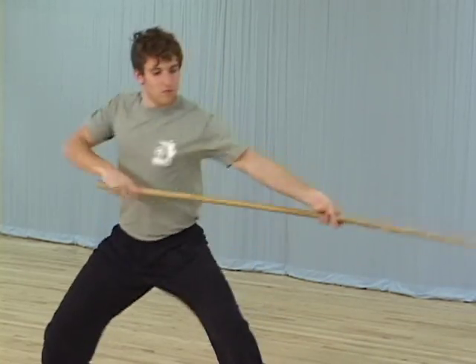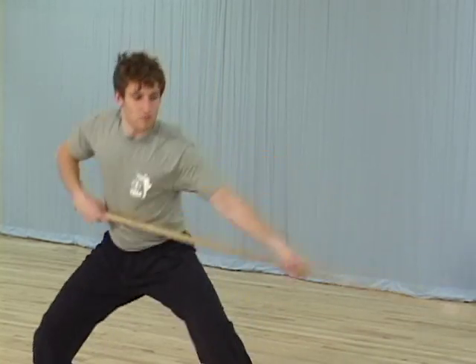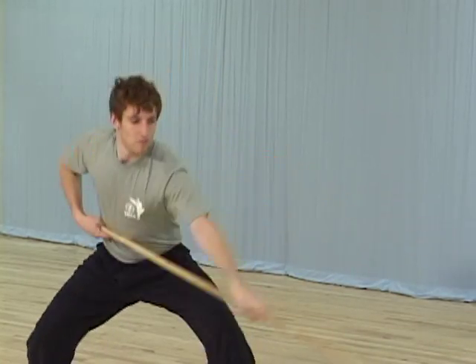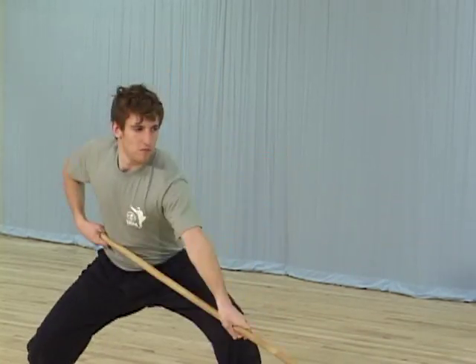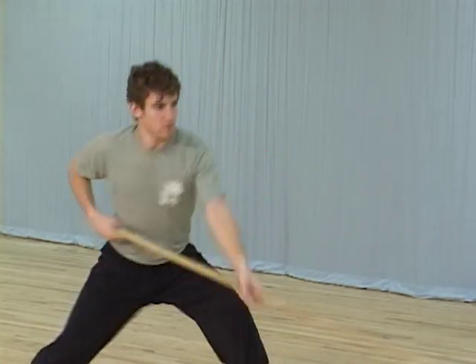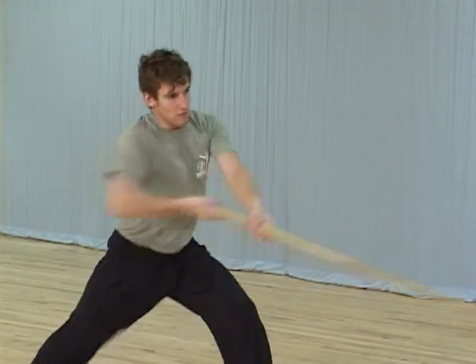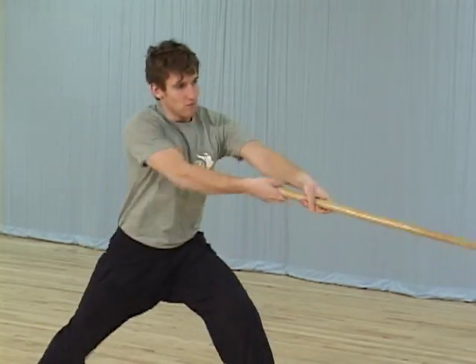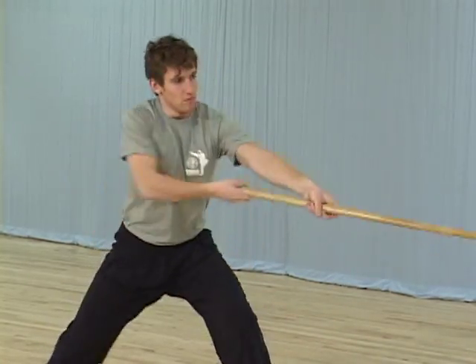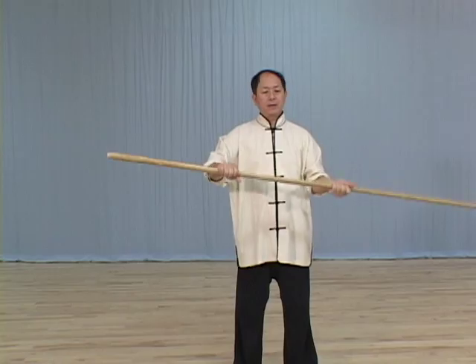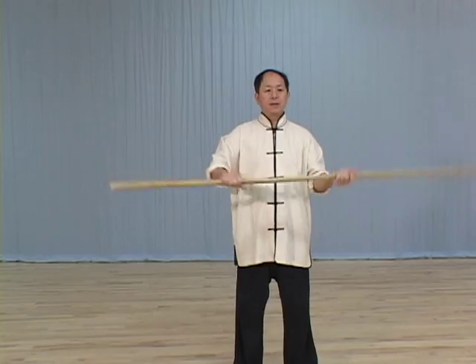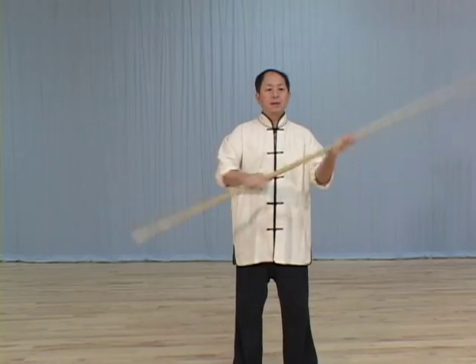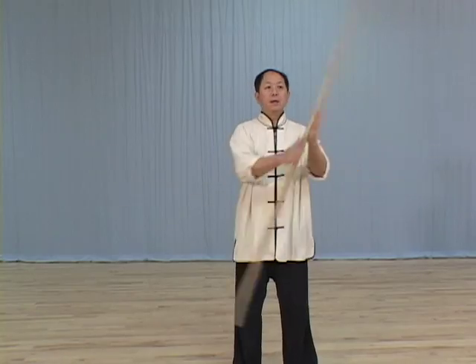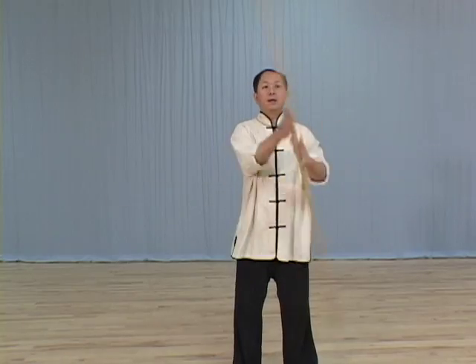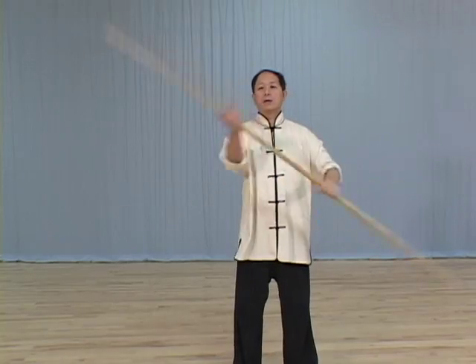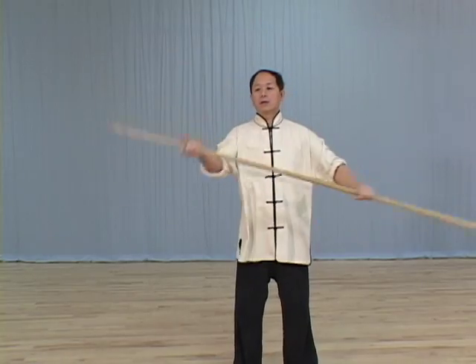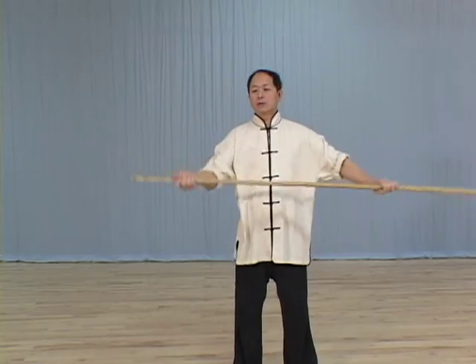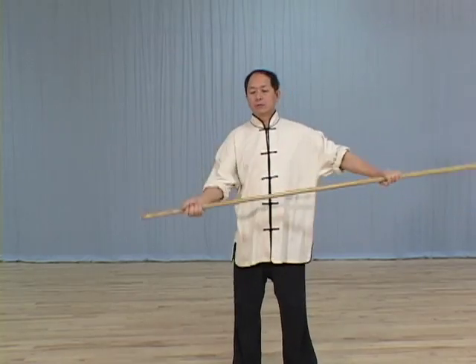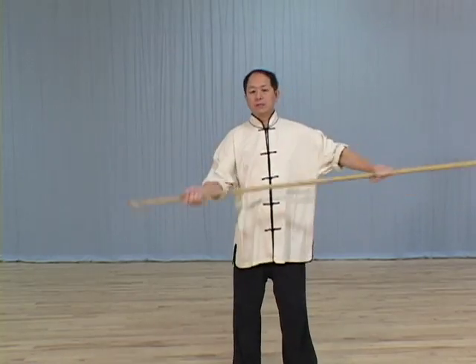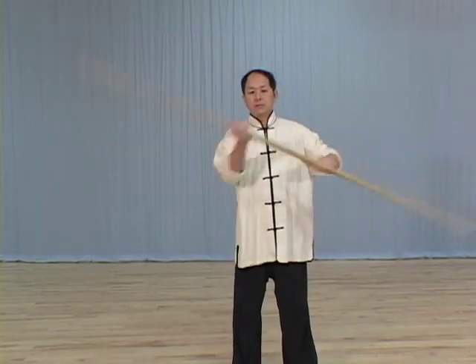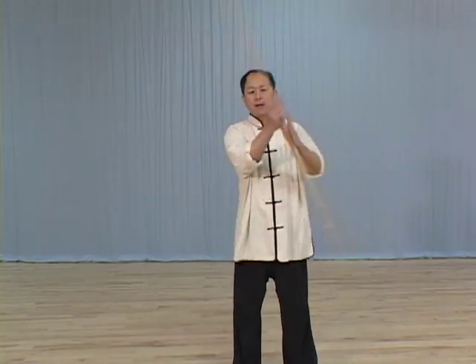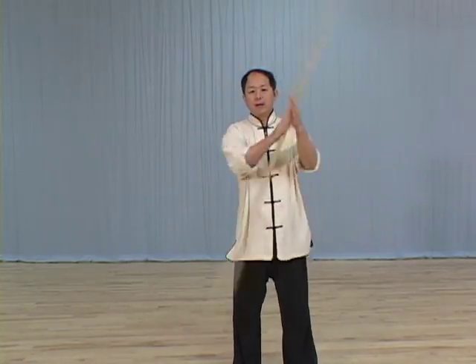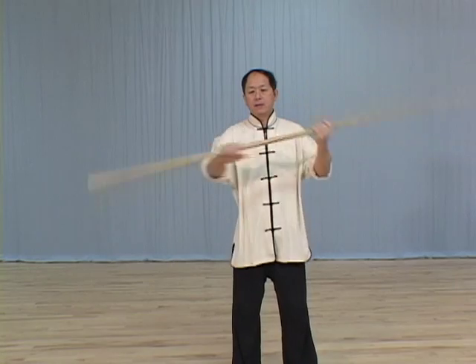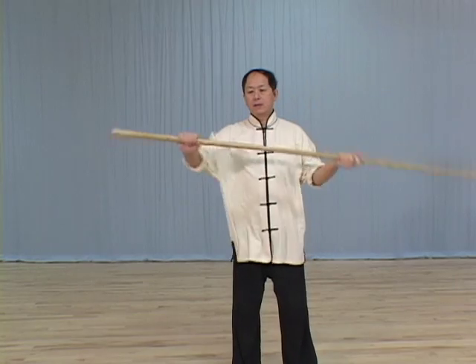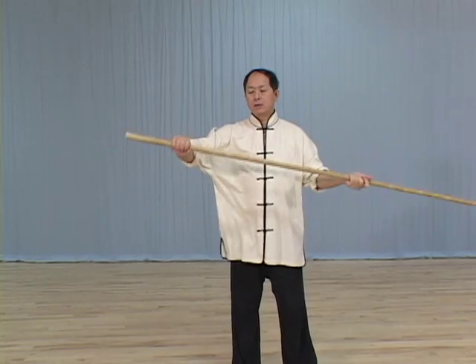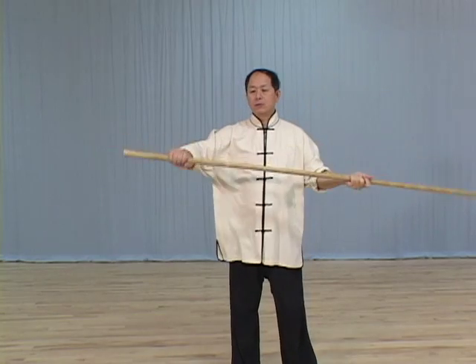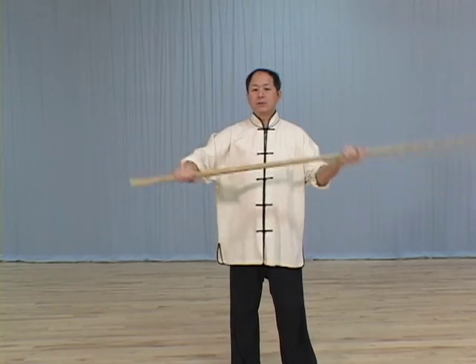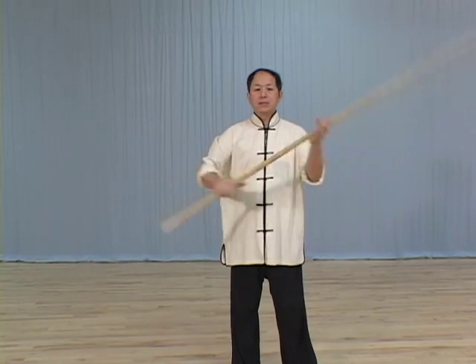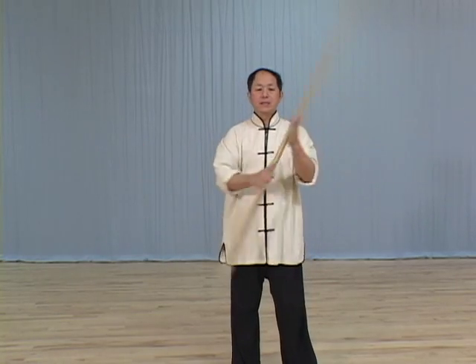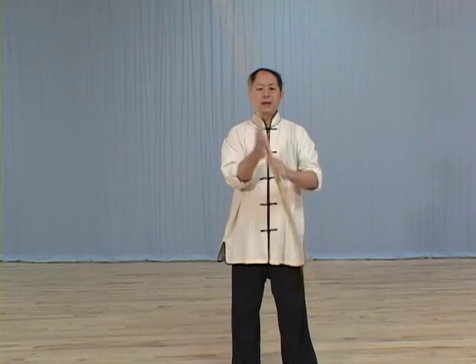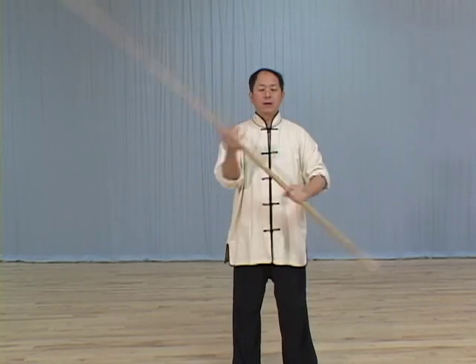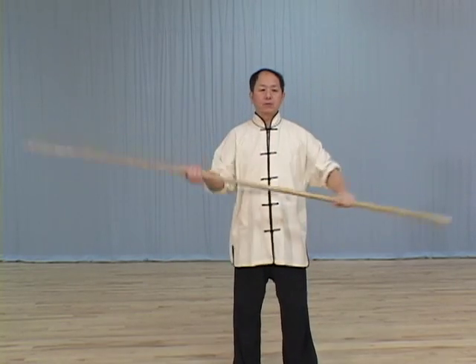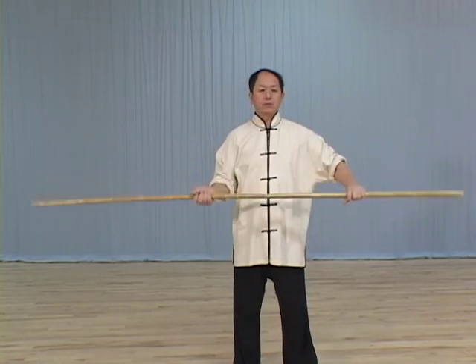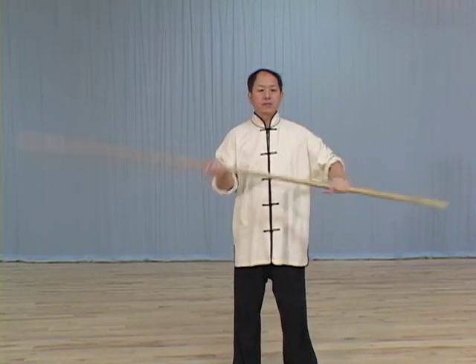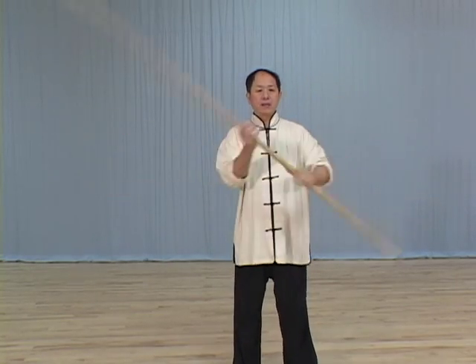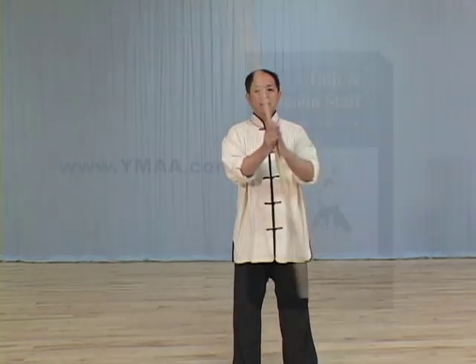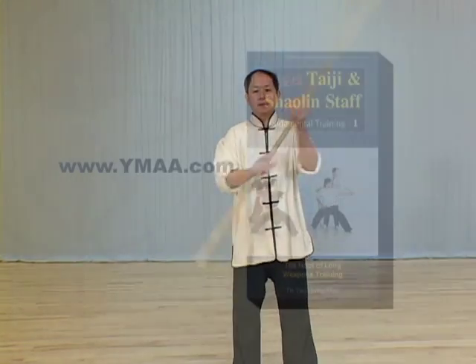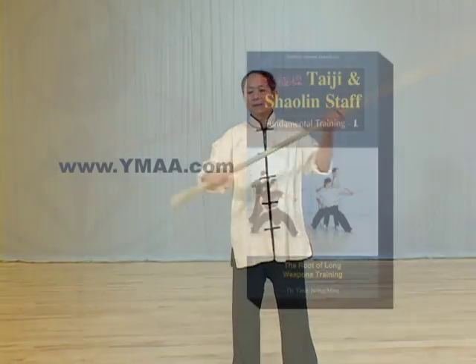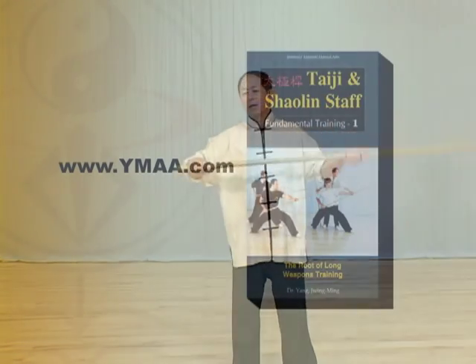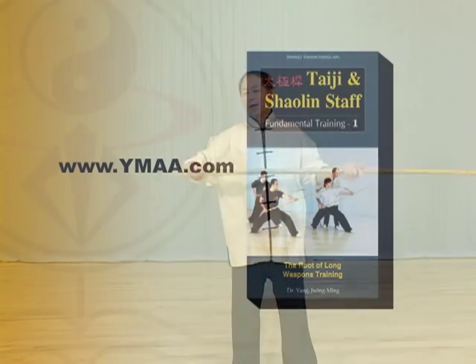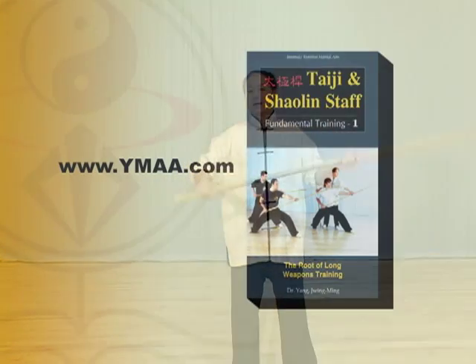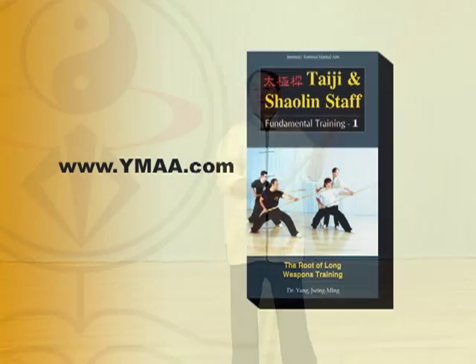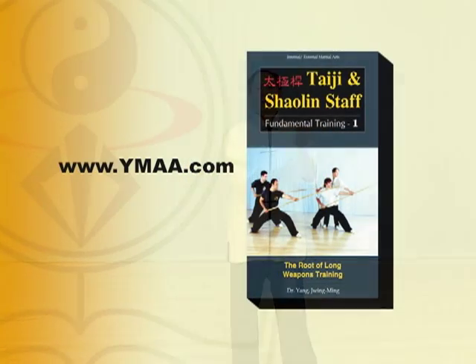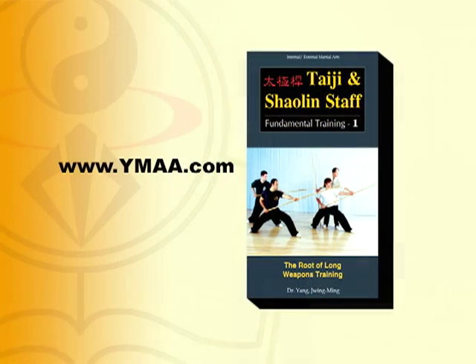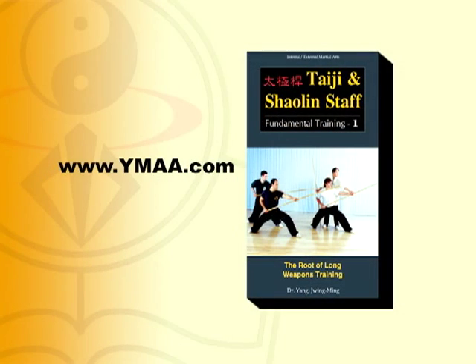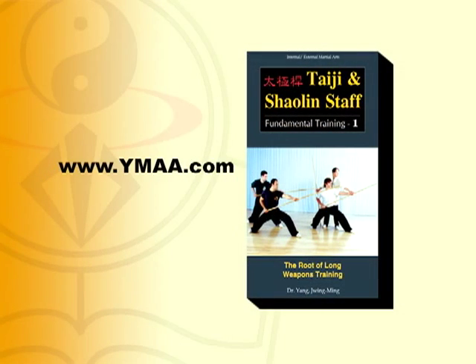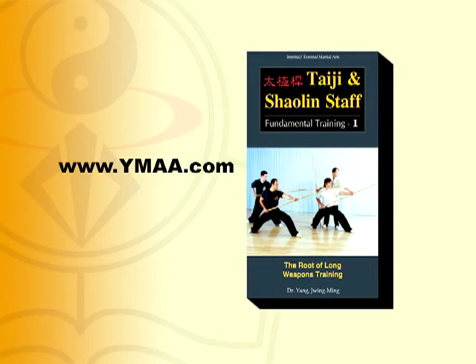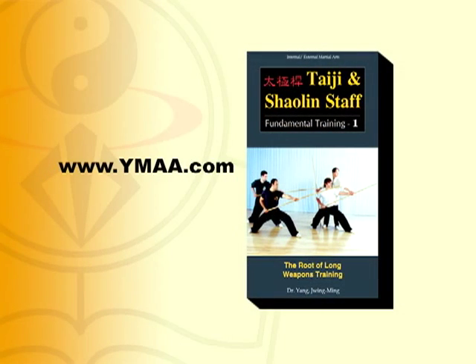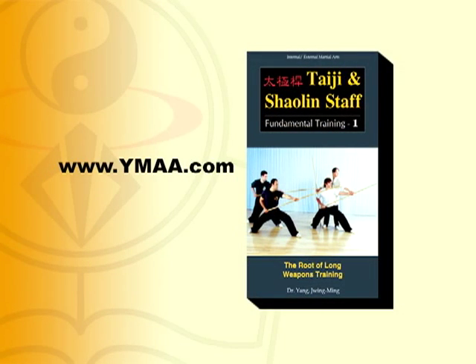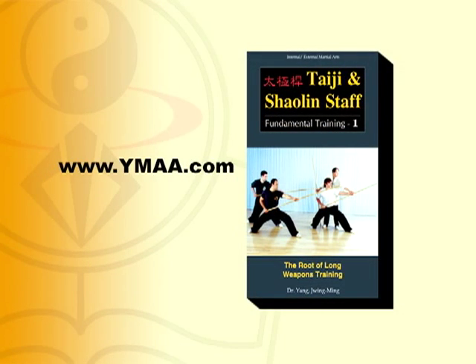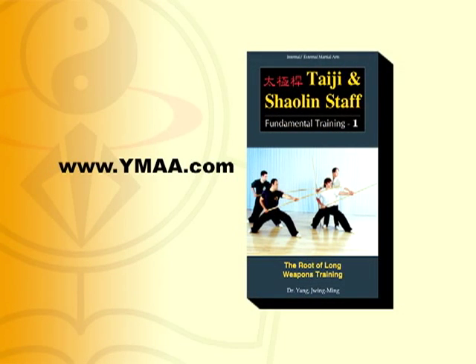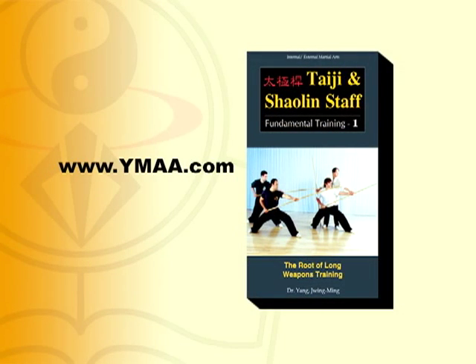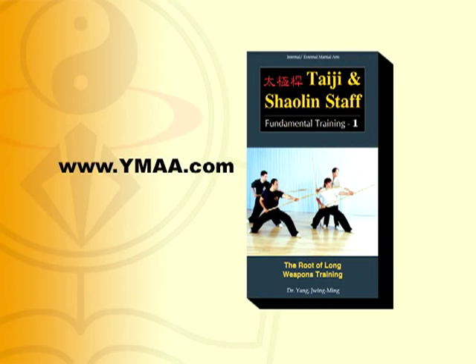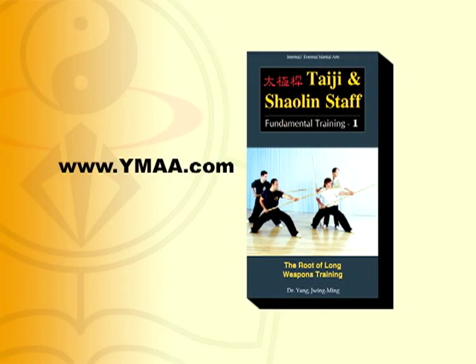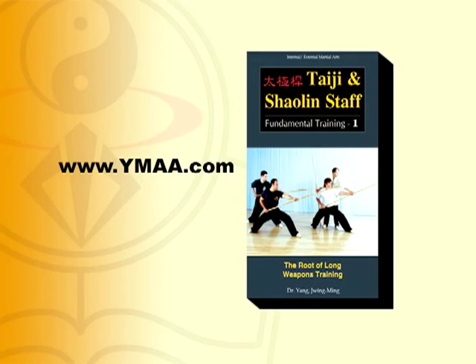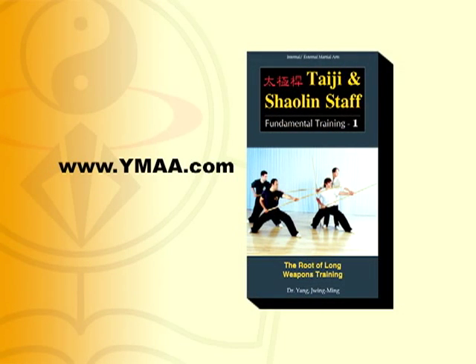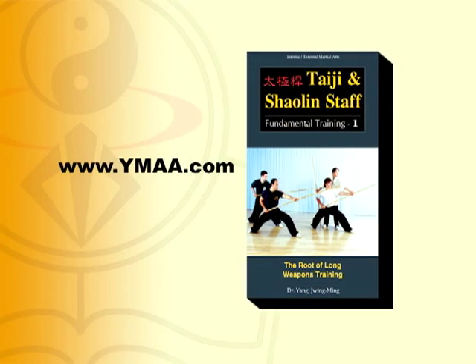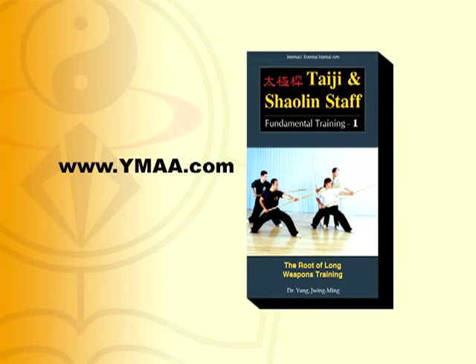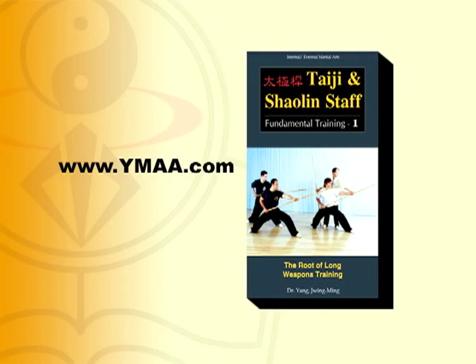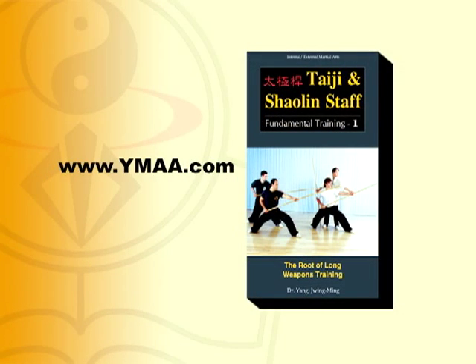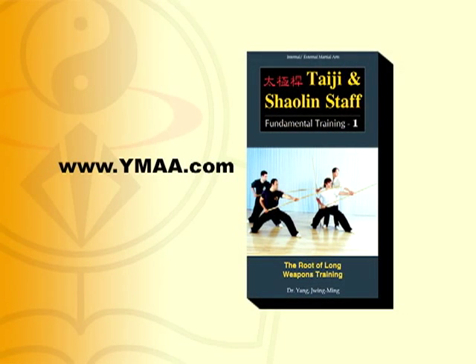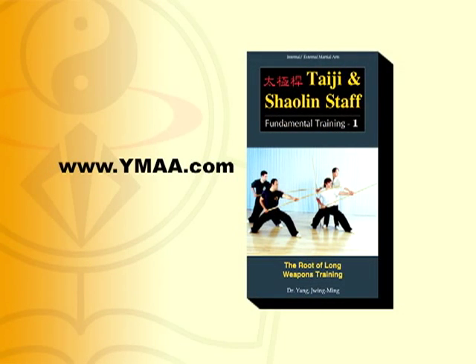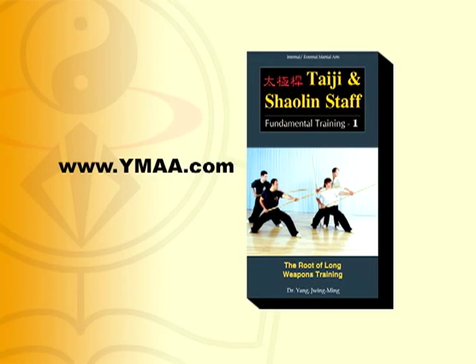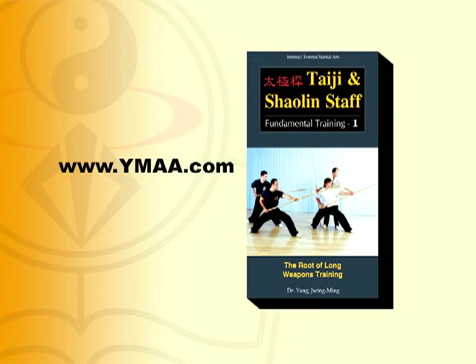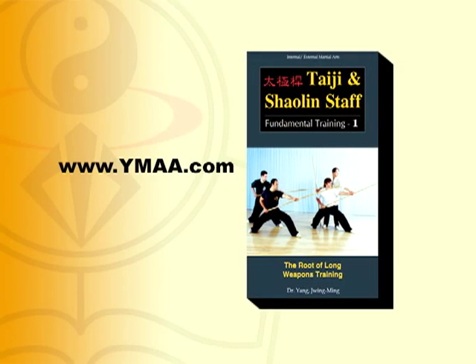Staff training is considered the root of all long weapons training, and this video provides you with a firm foundation for a lifetime of practice.